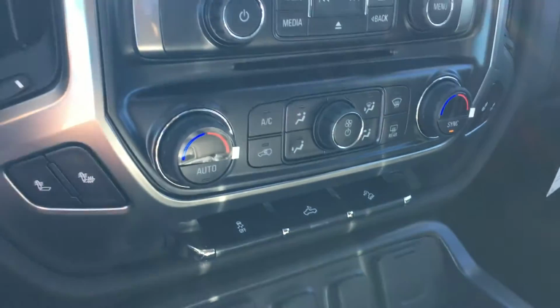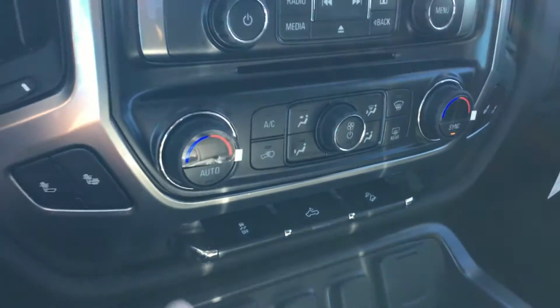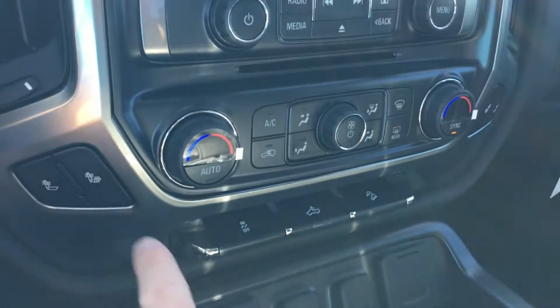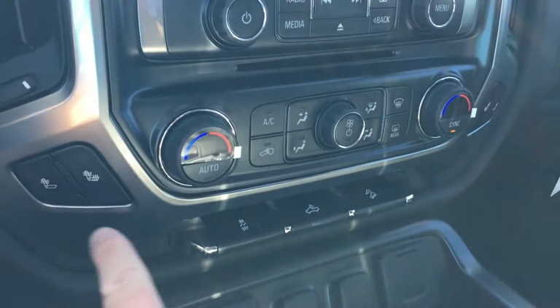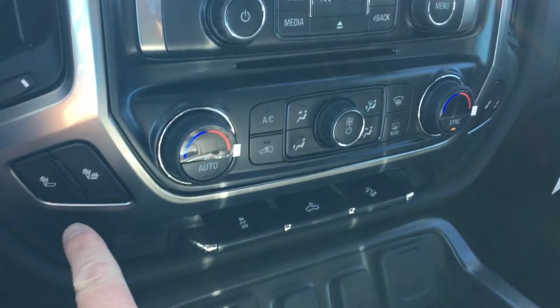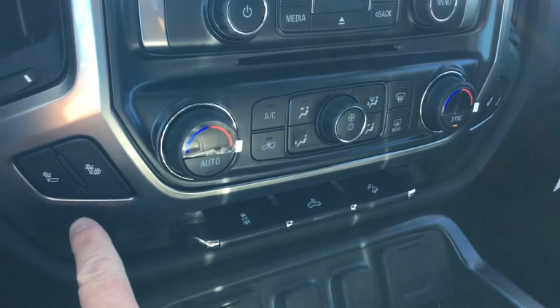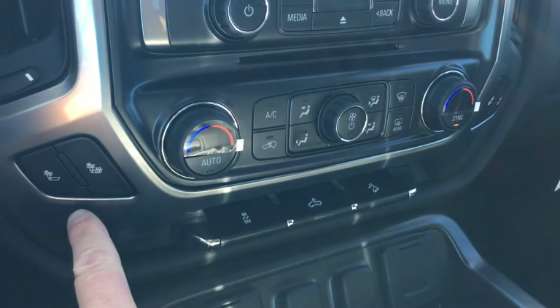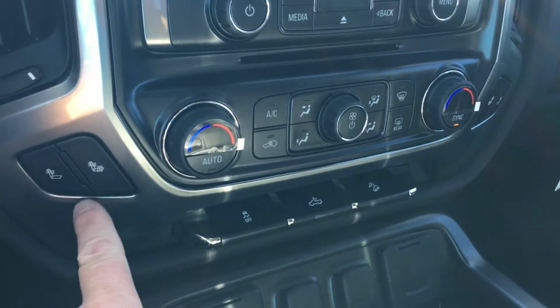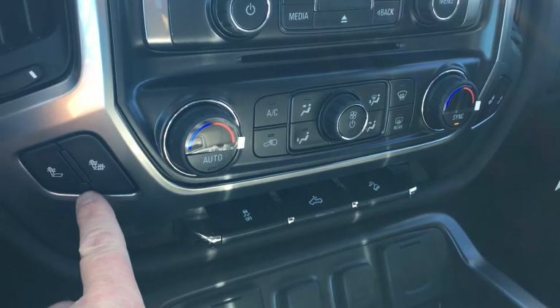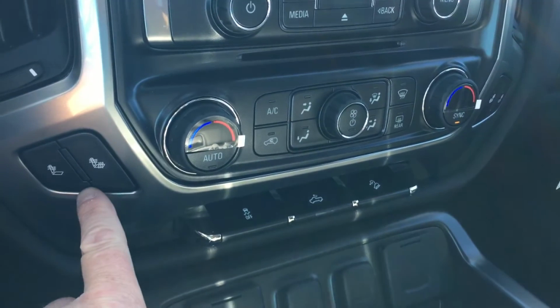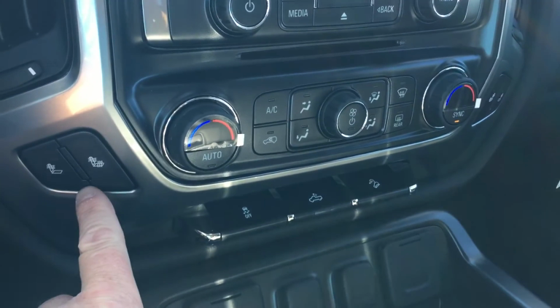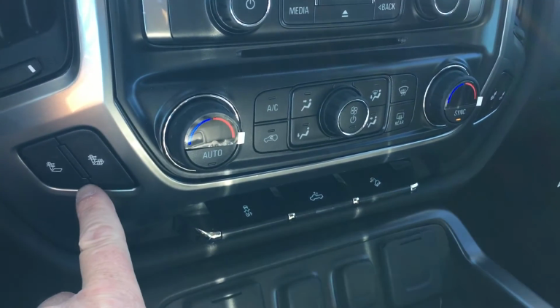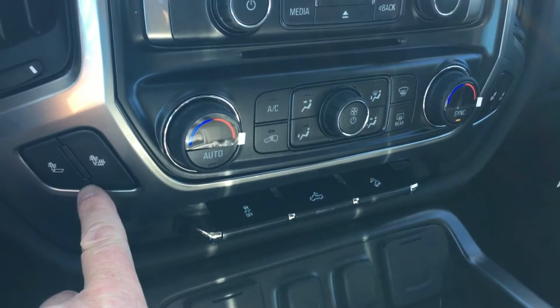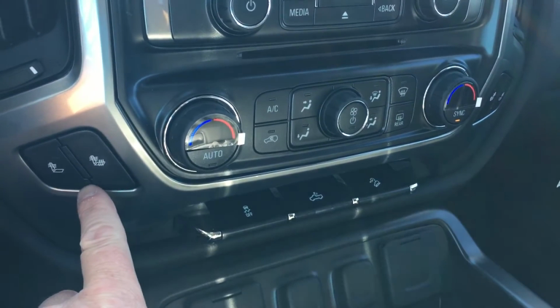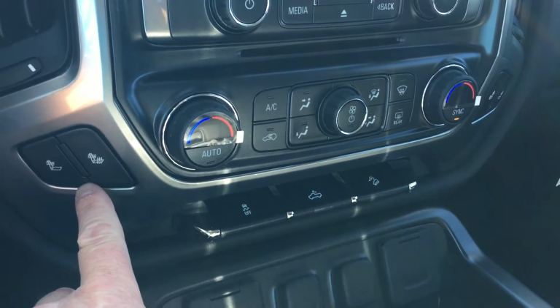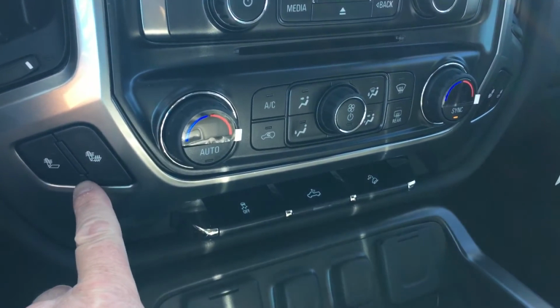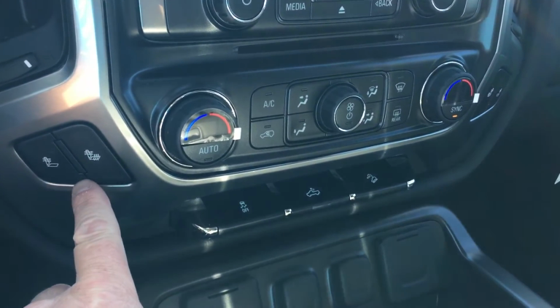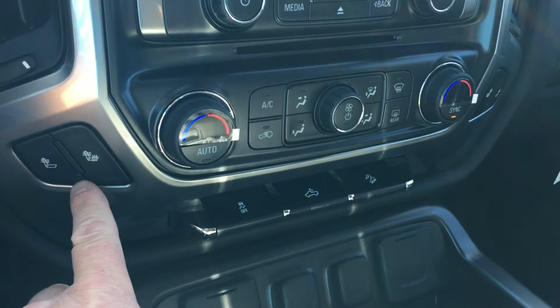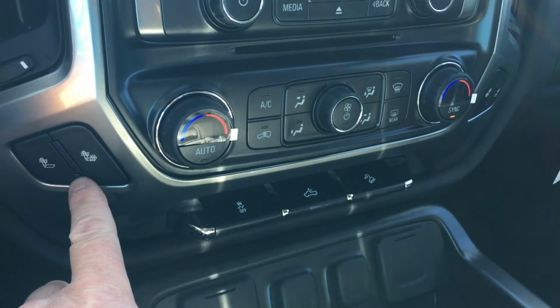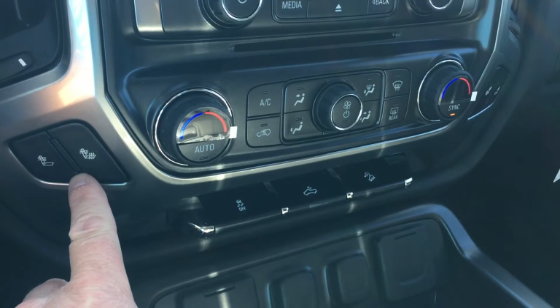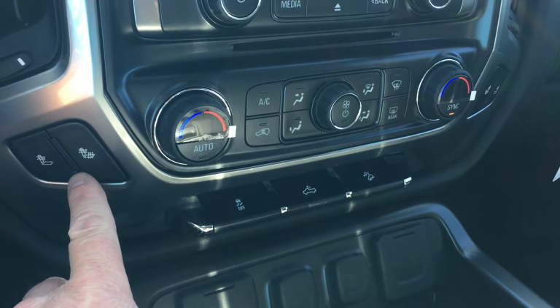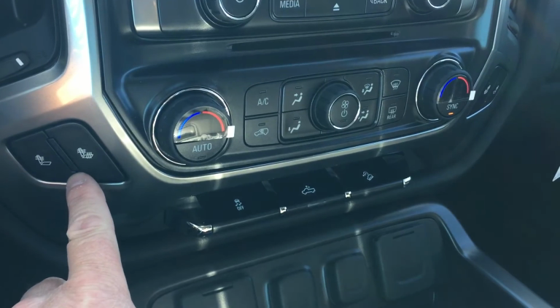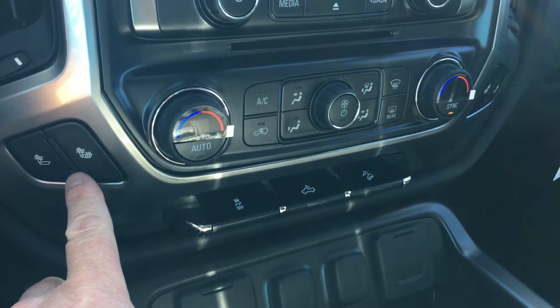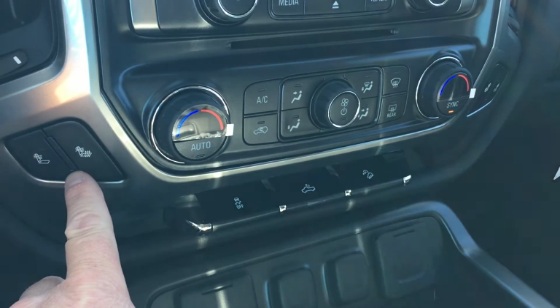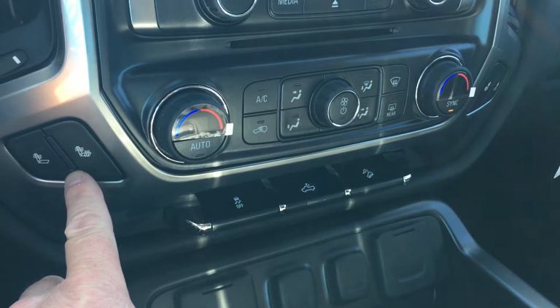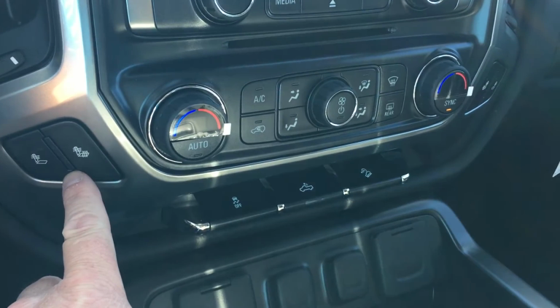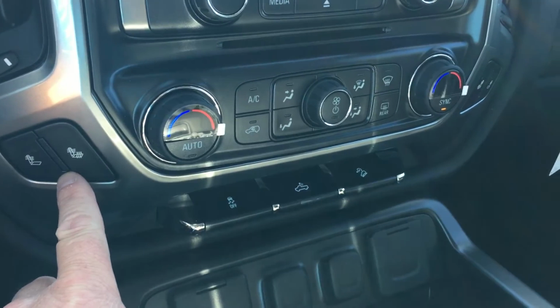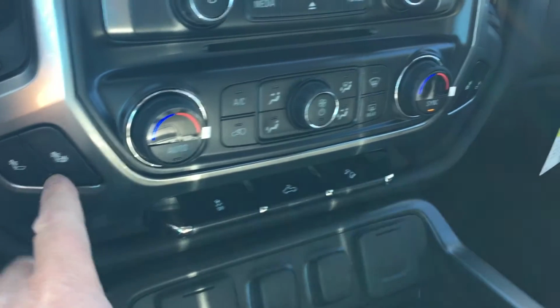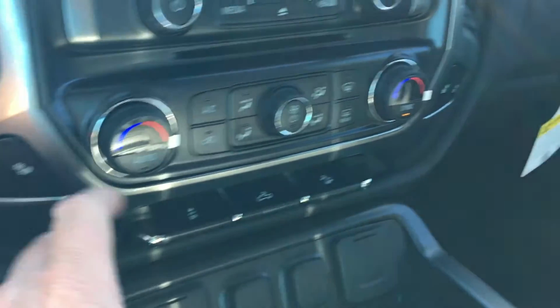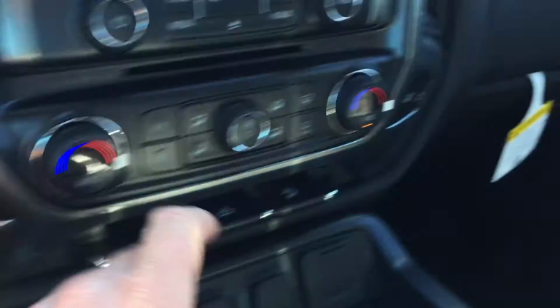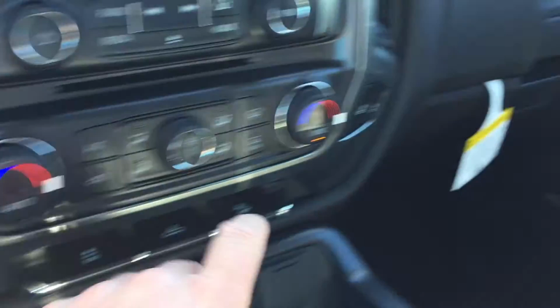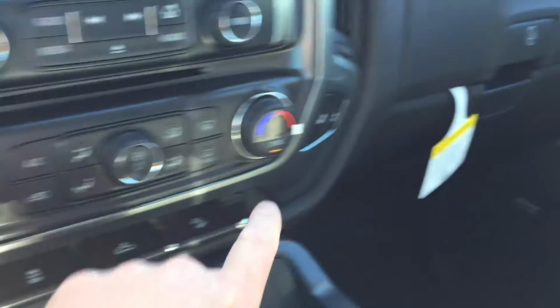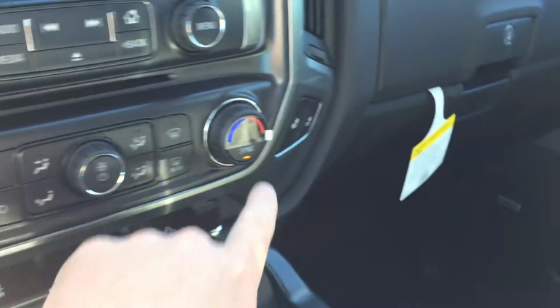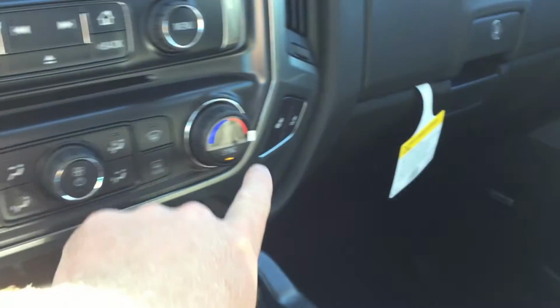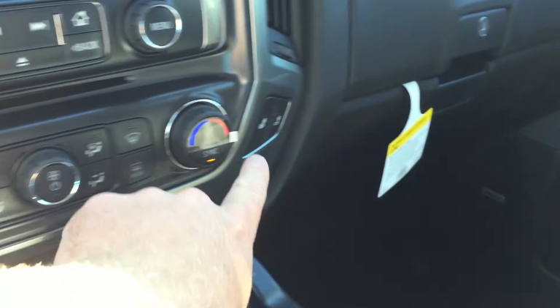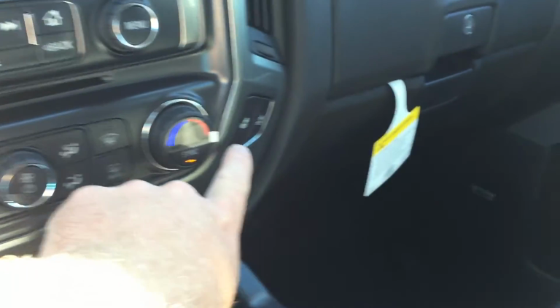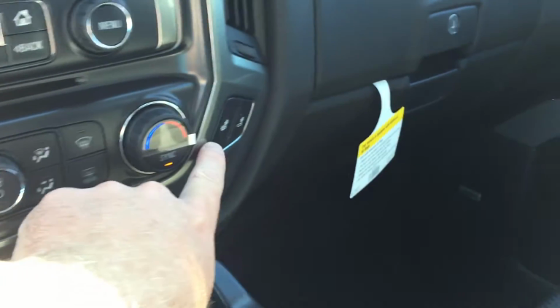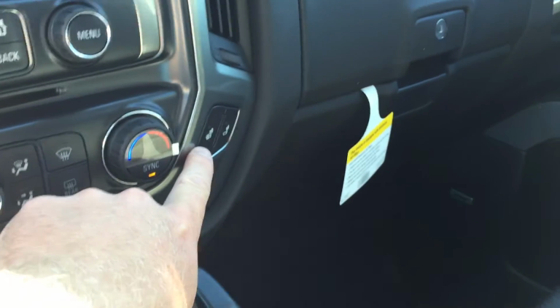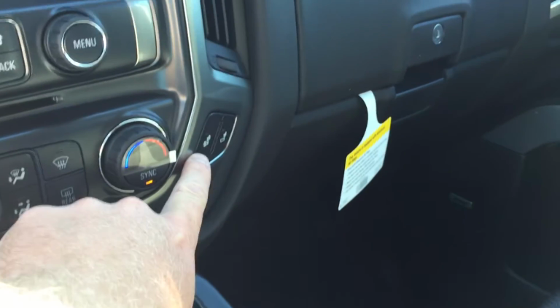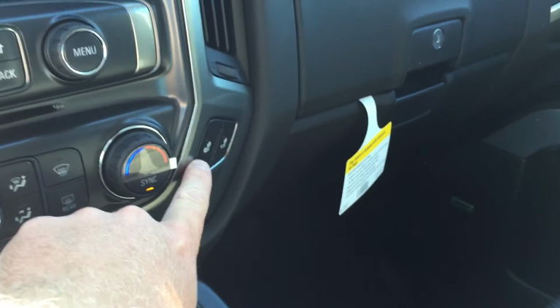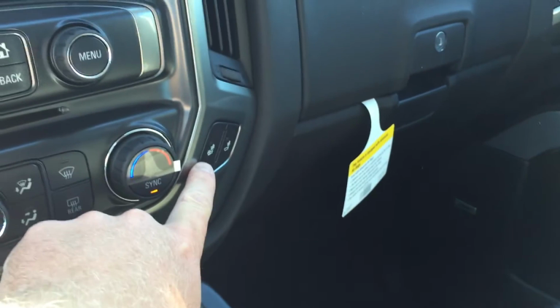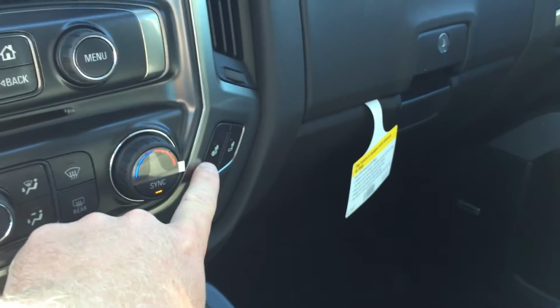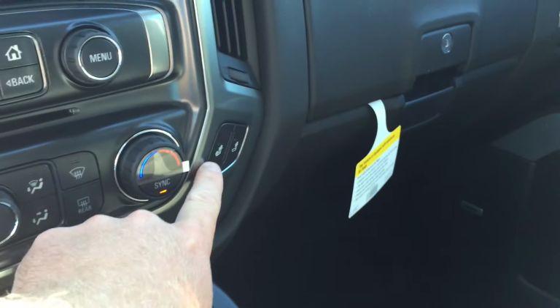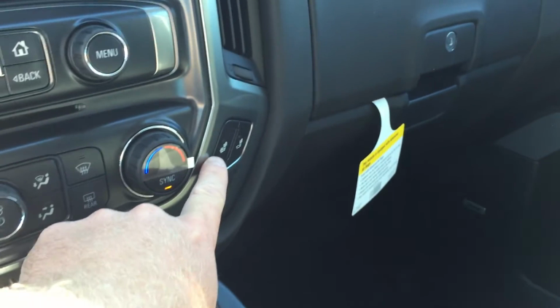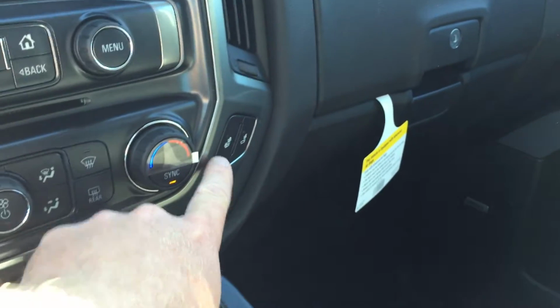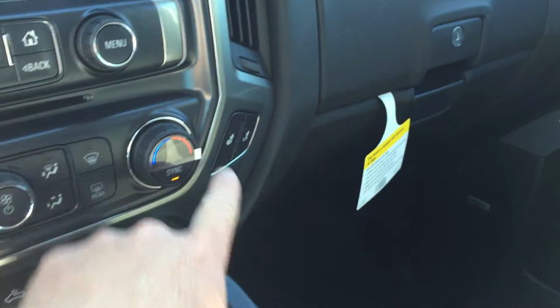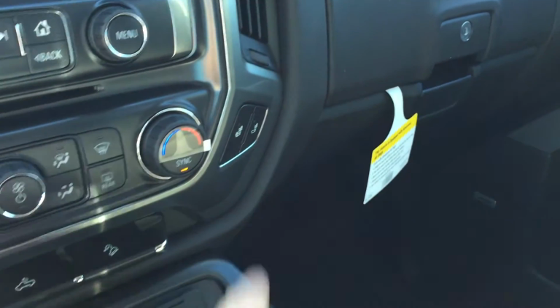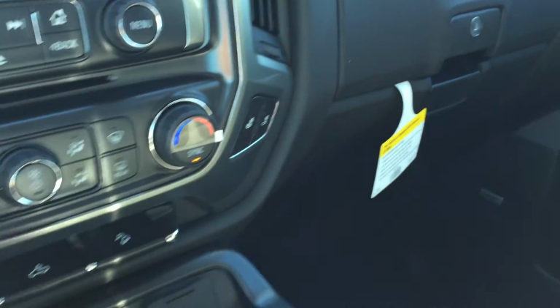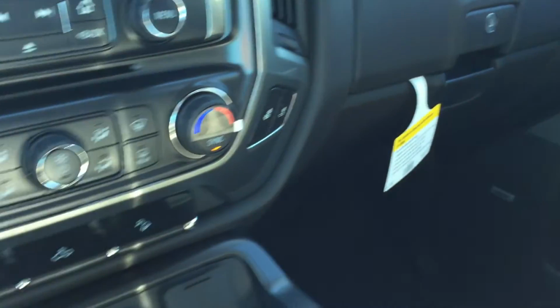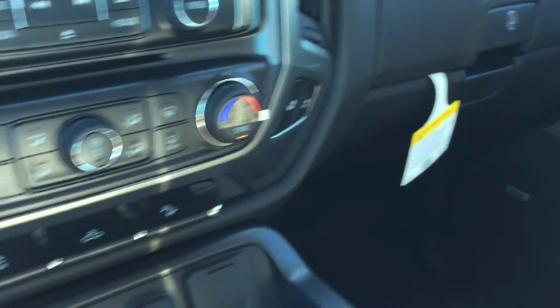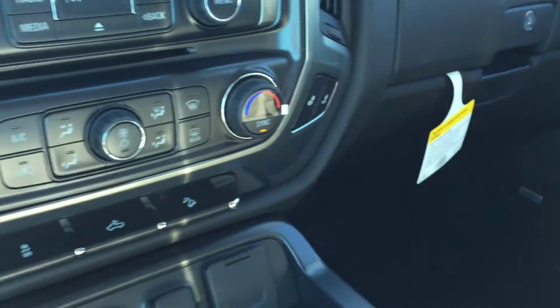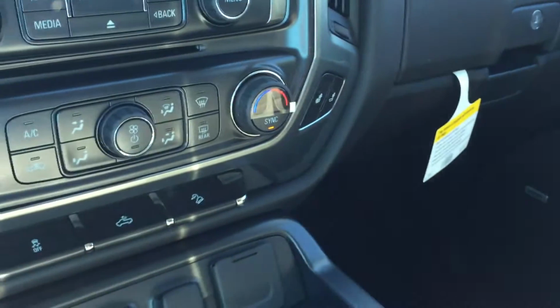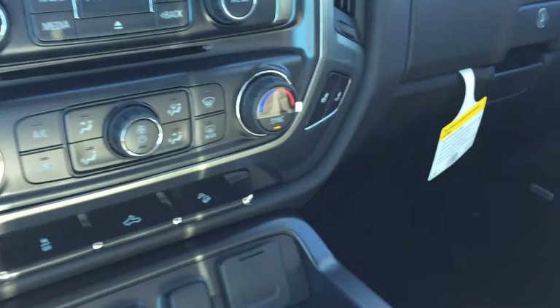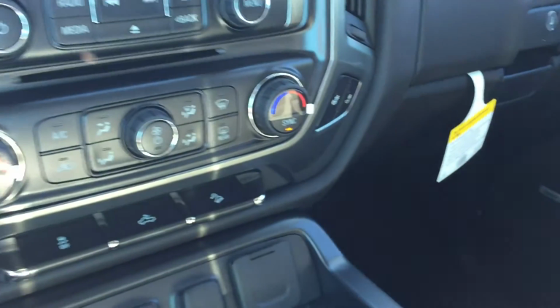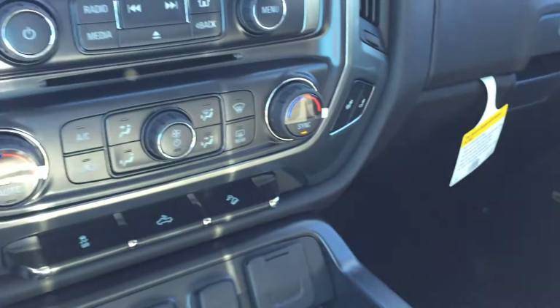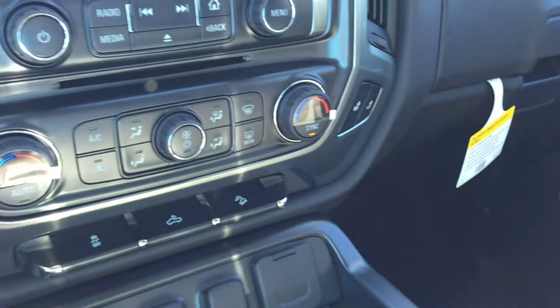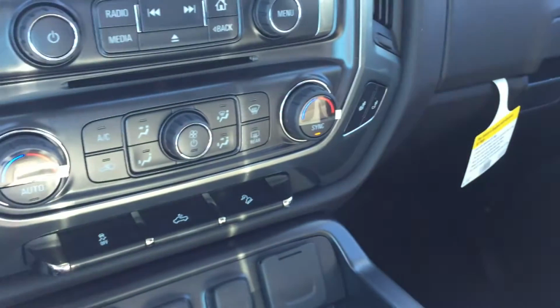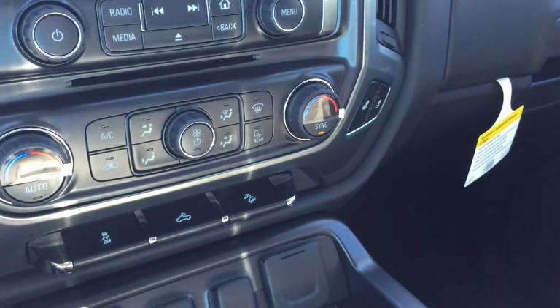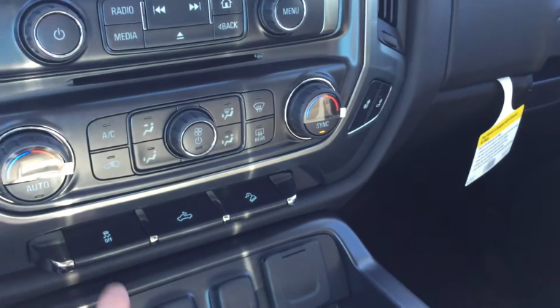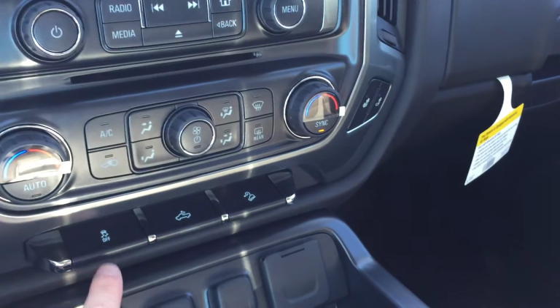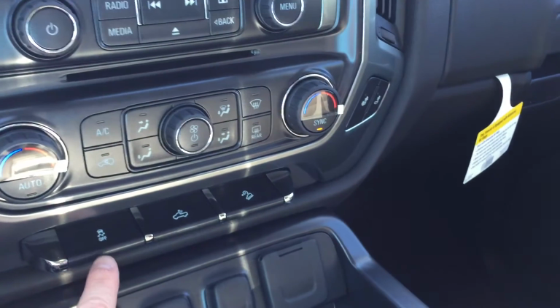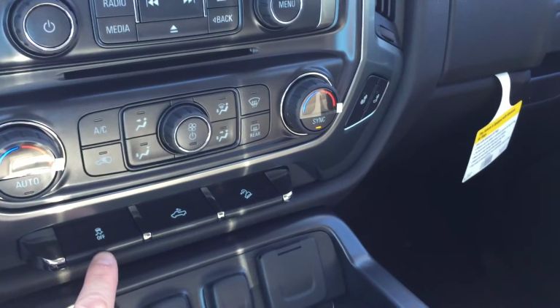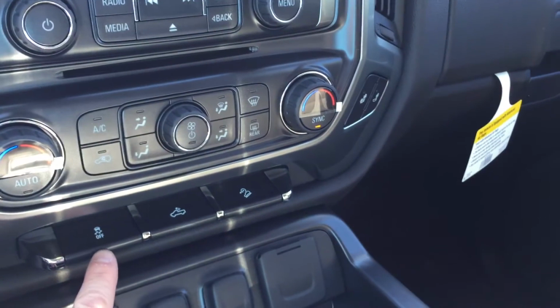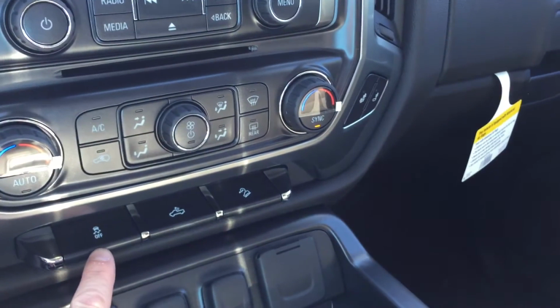Speaking of dual, you also have heated seats for the driver and heated seats for the passenger. You'll love that in the cooler months.